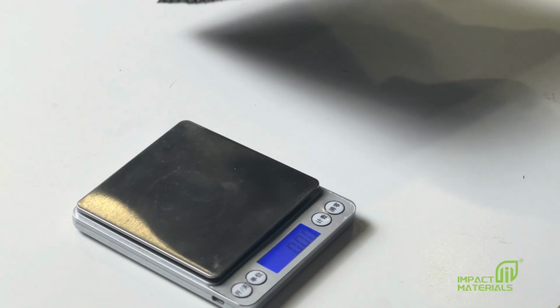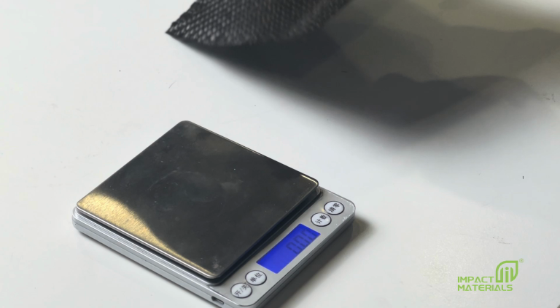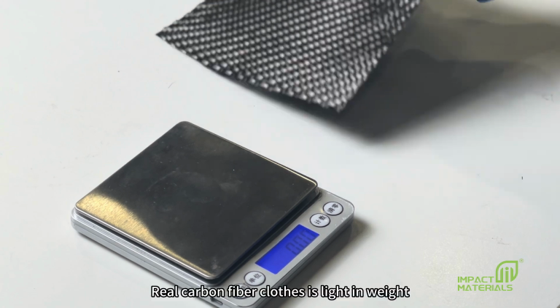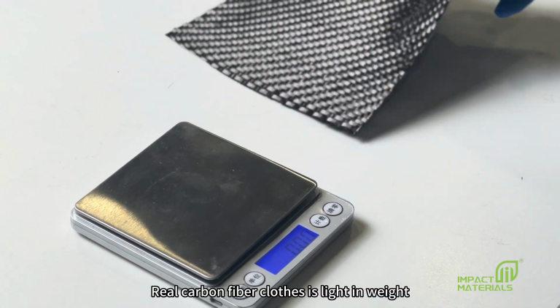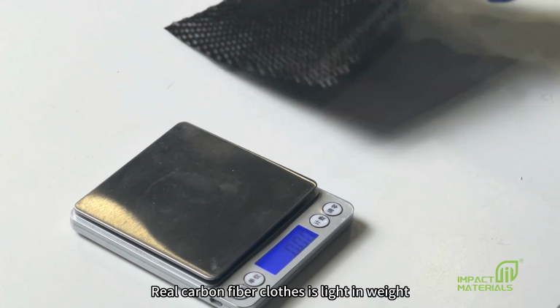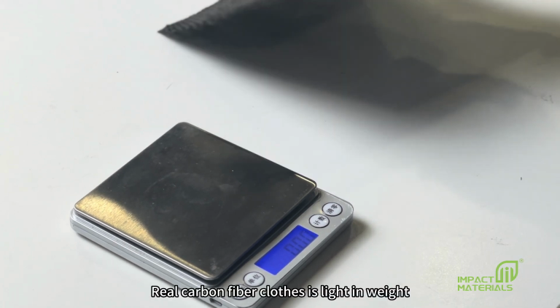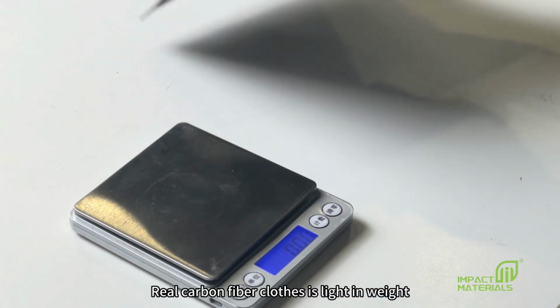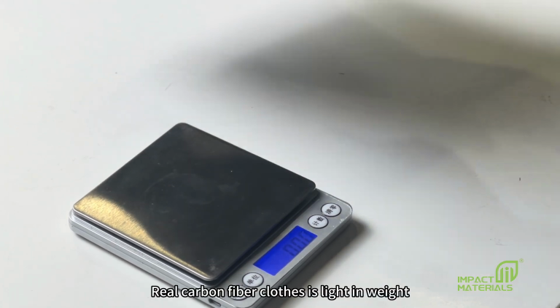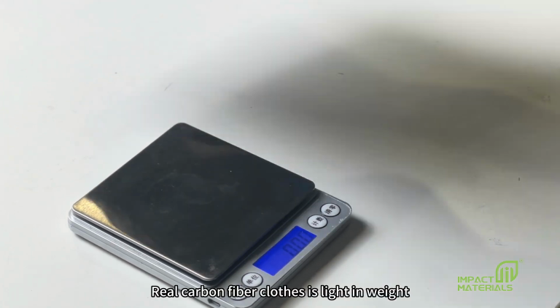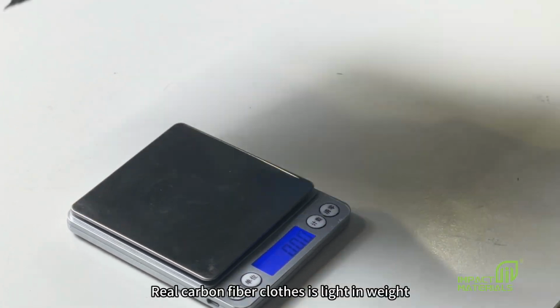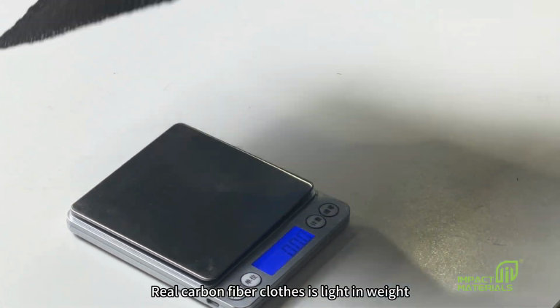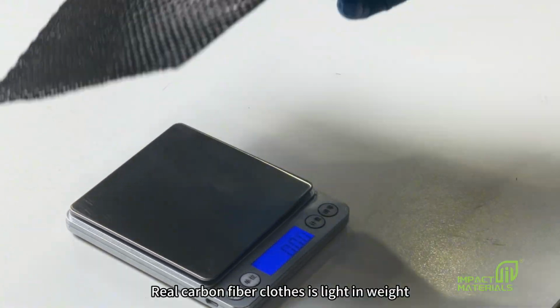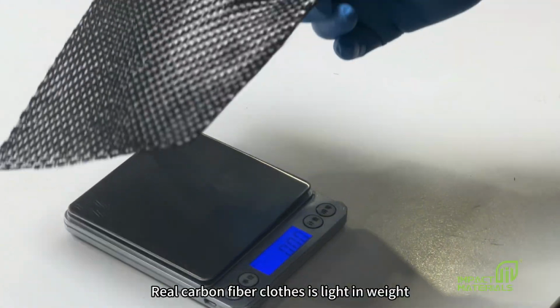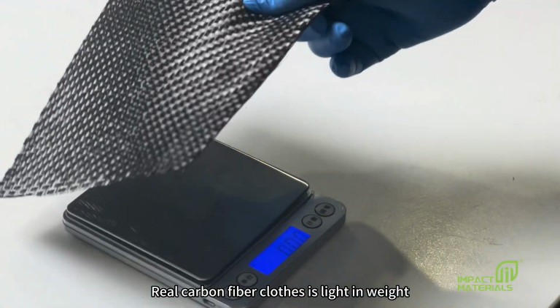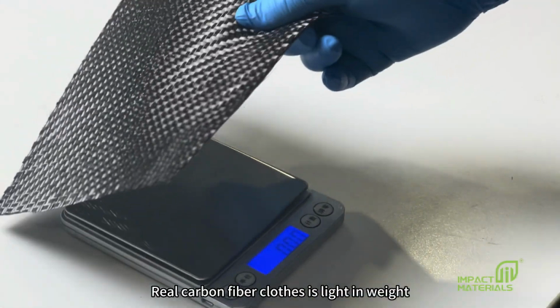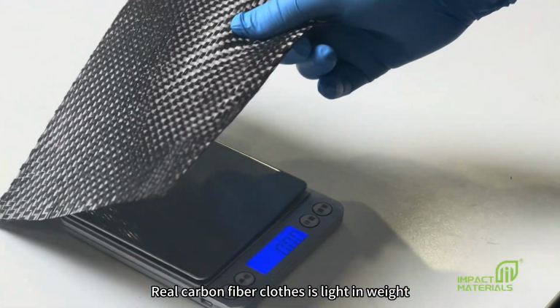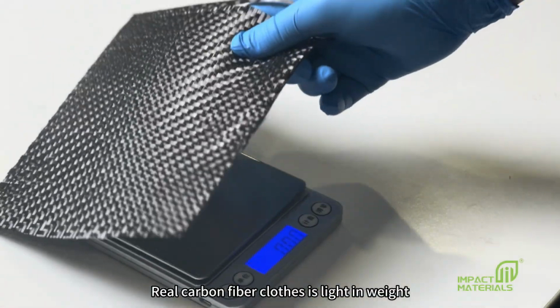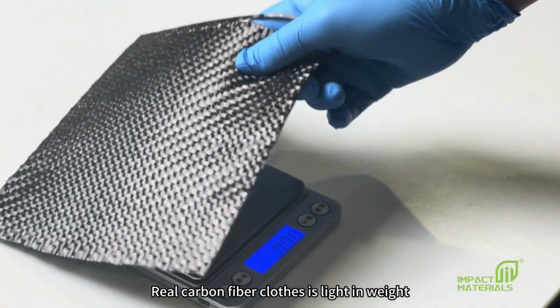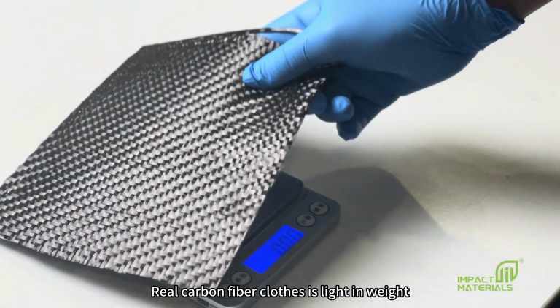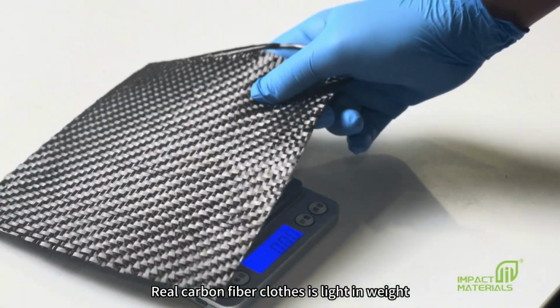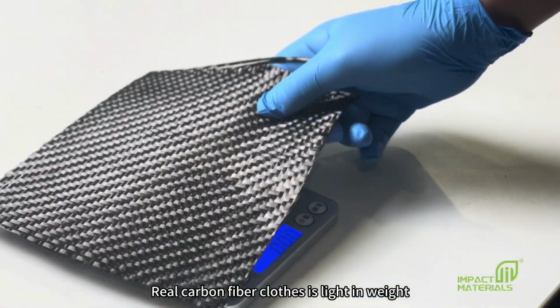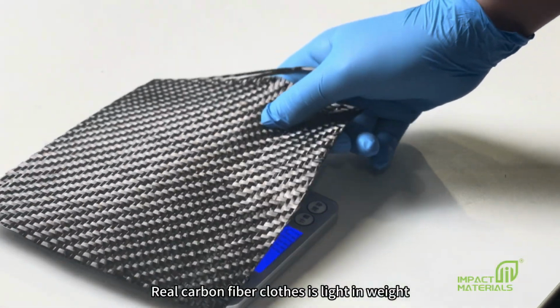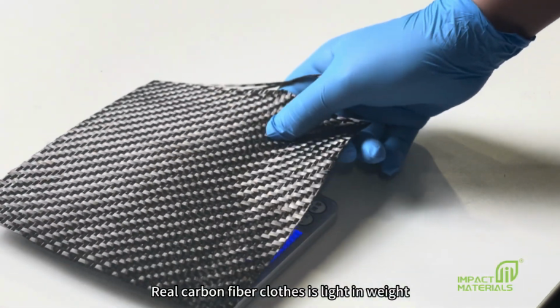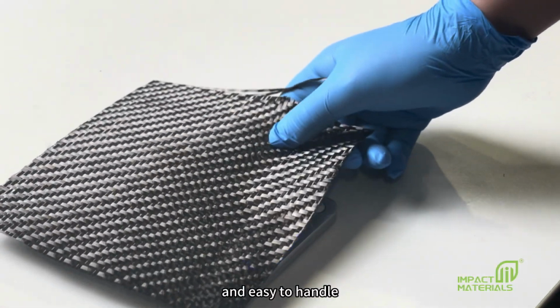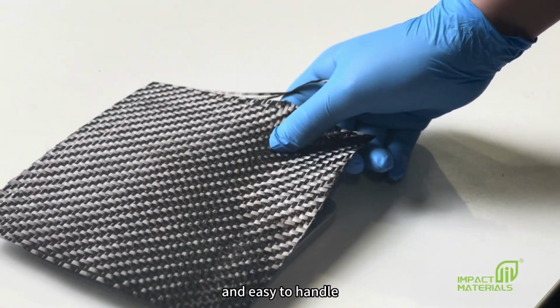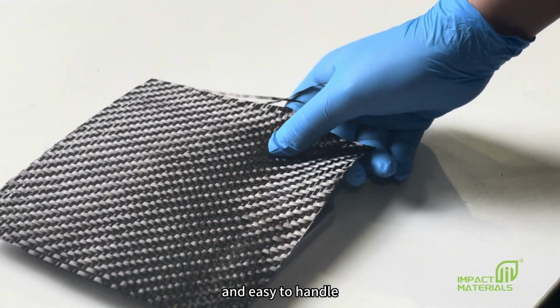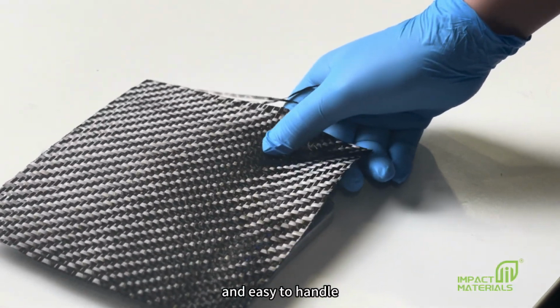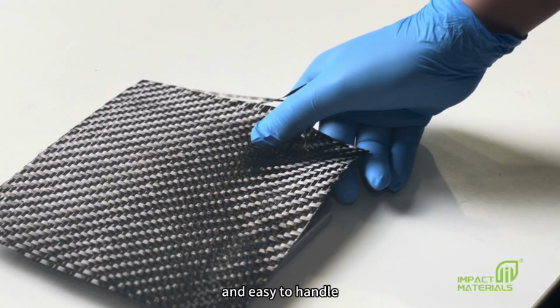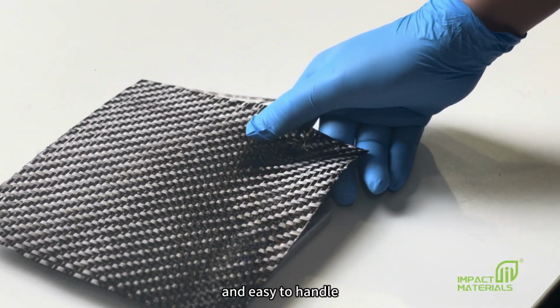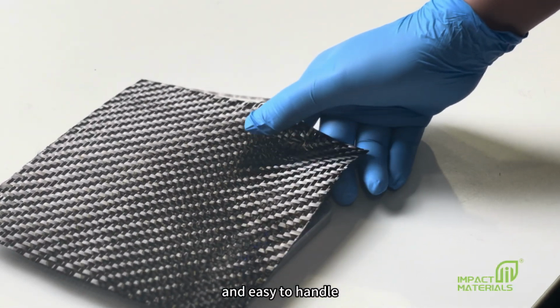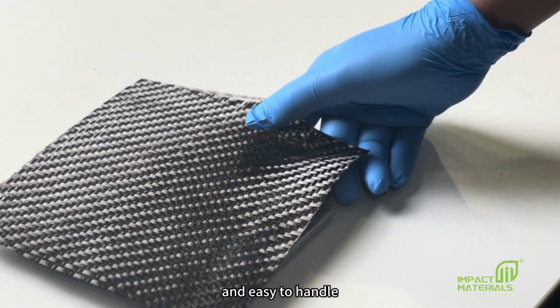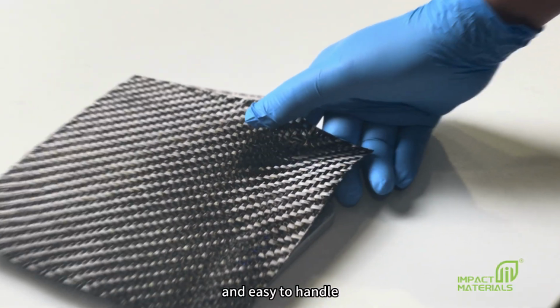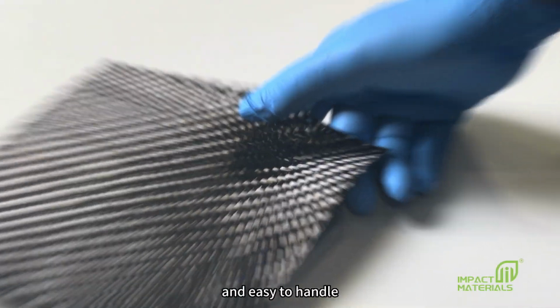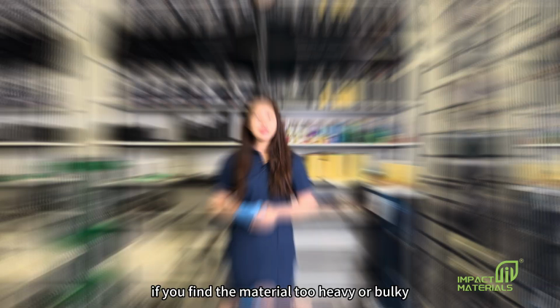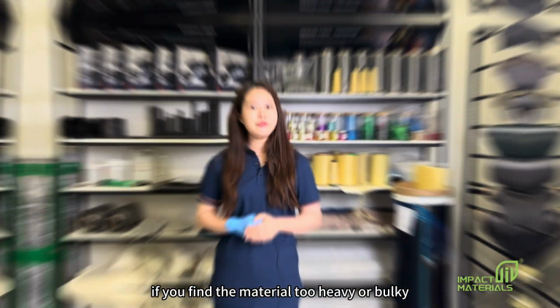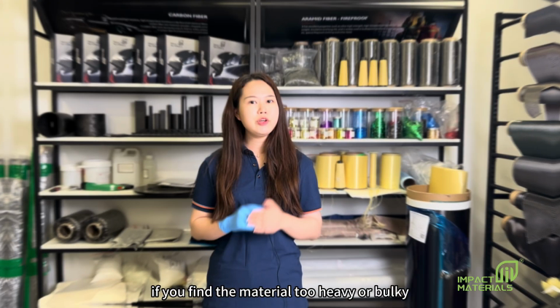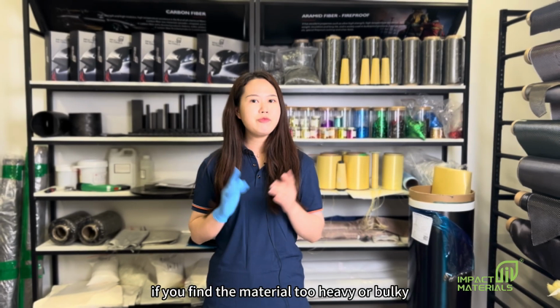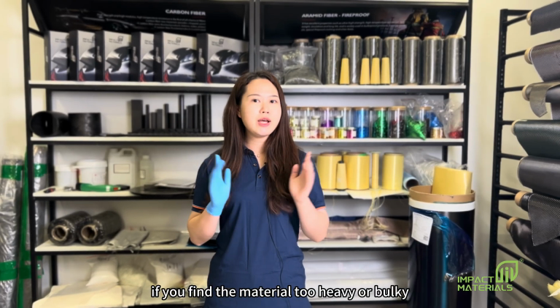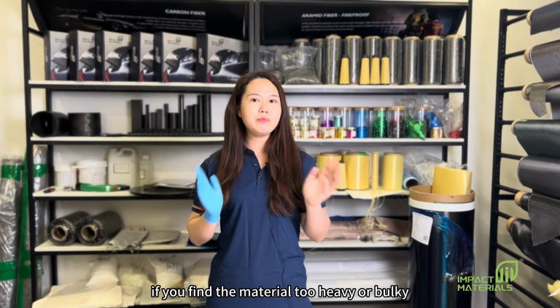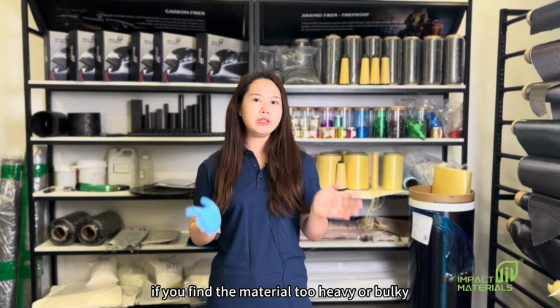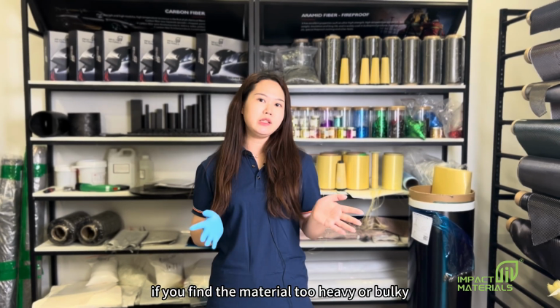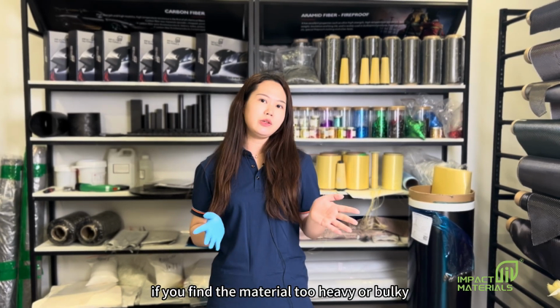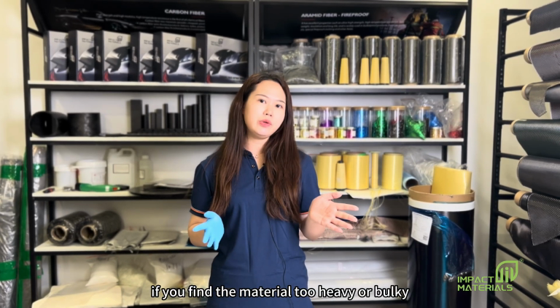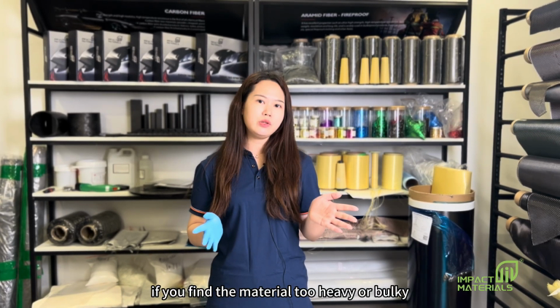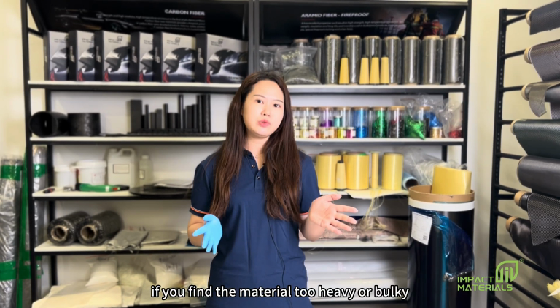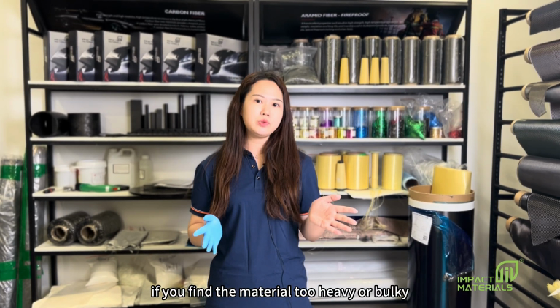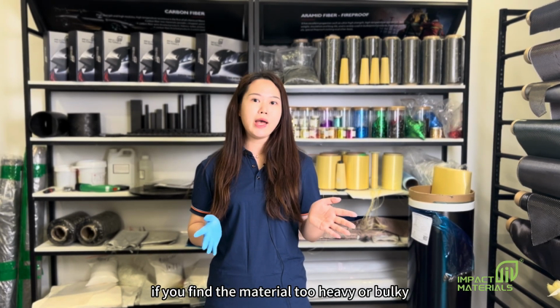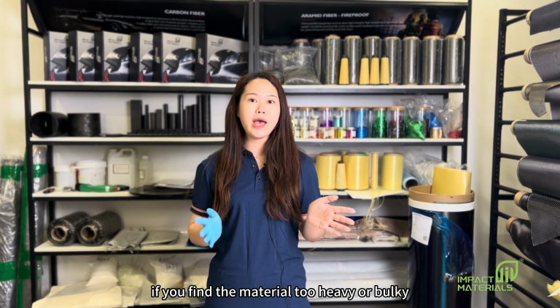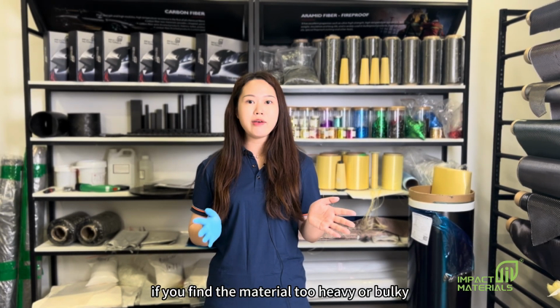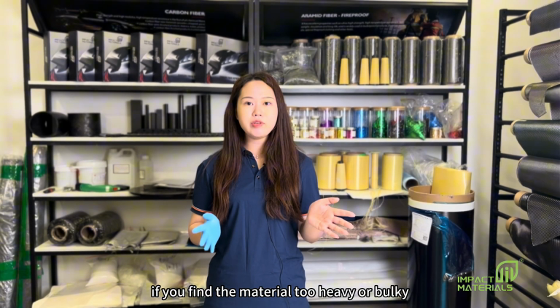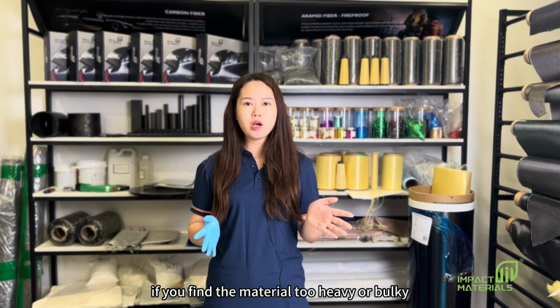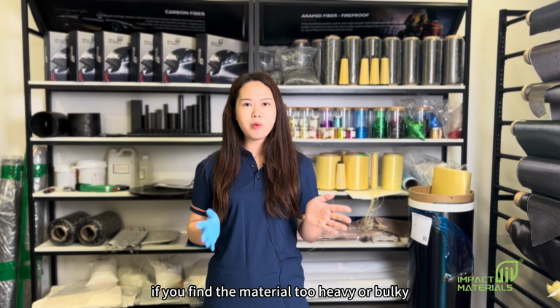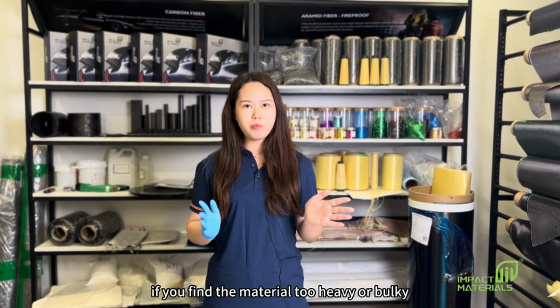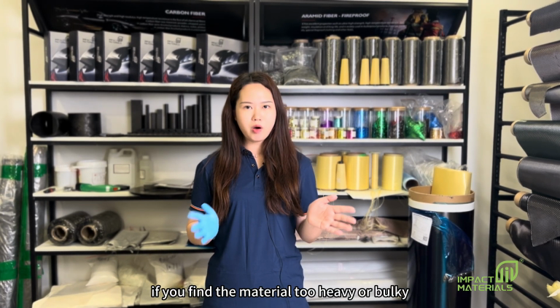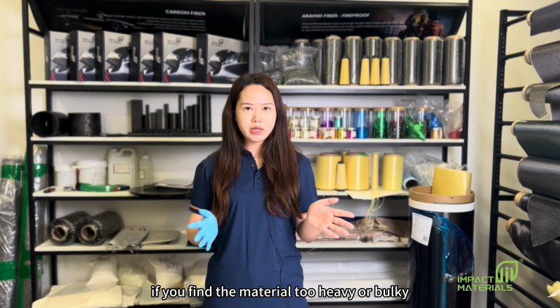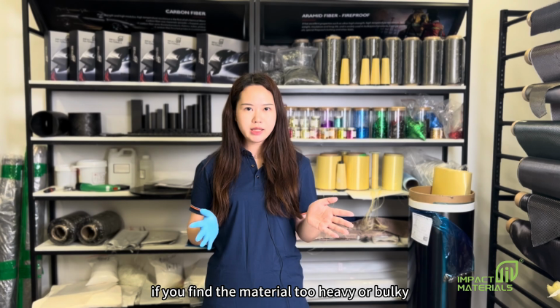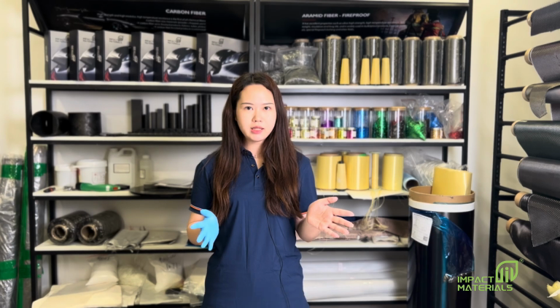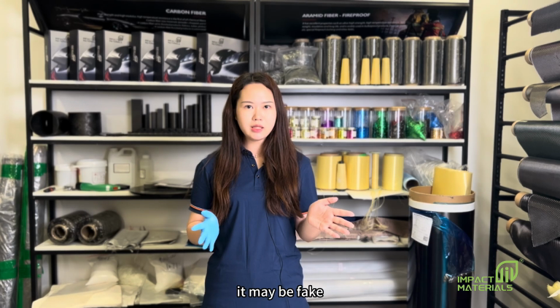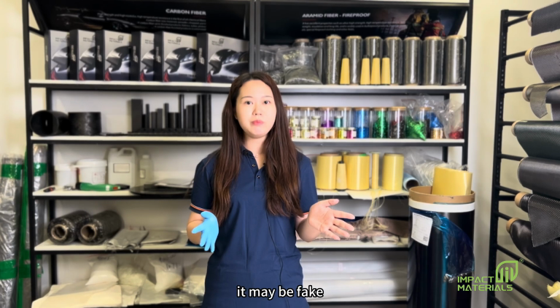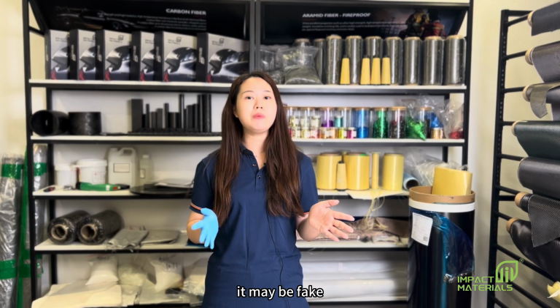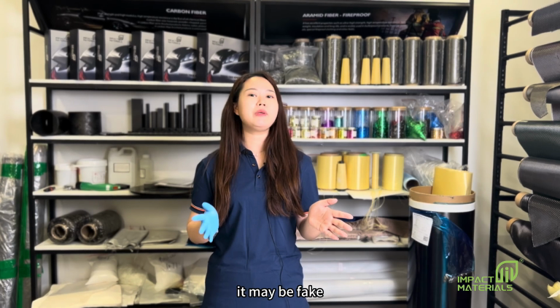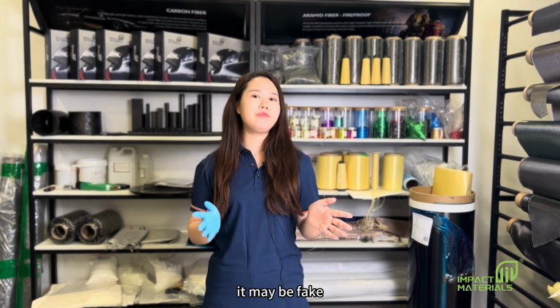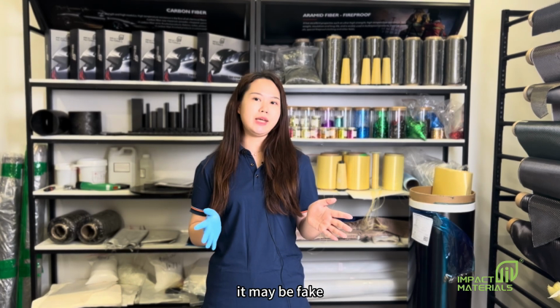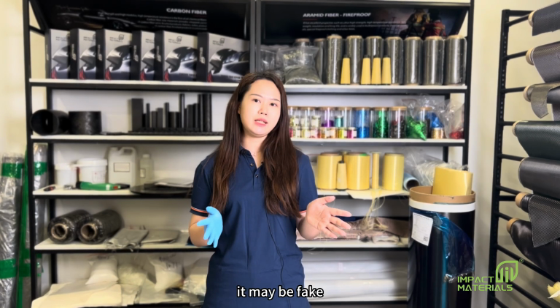Real carbon fiber cloth is light in weight and easy to handle. If you find the material too heavy or bulky, it may be fake.